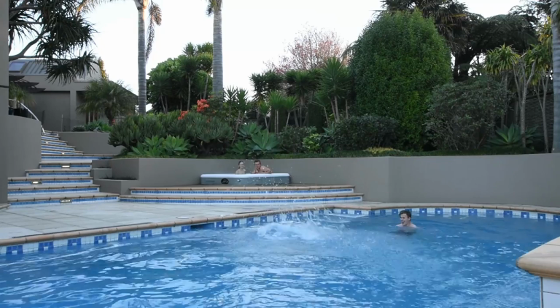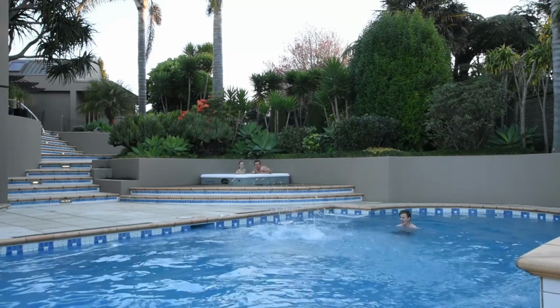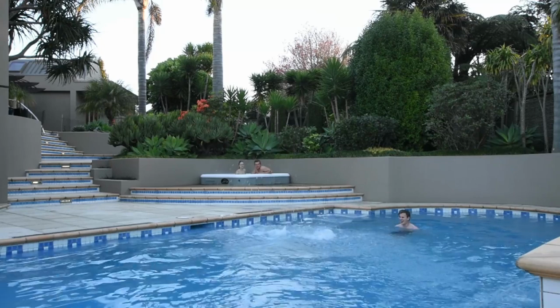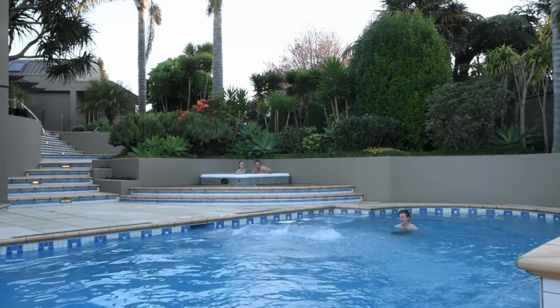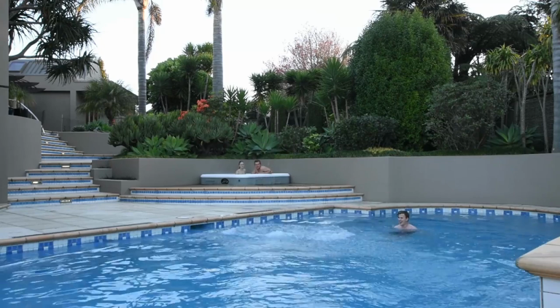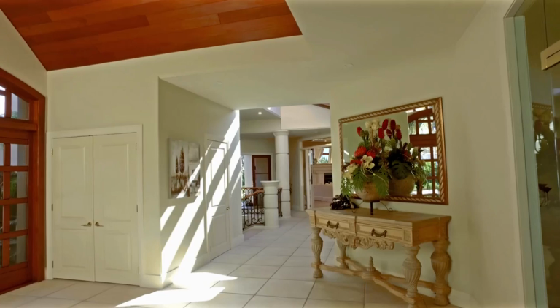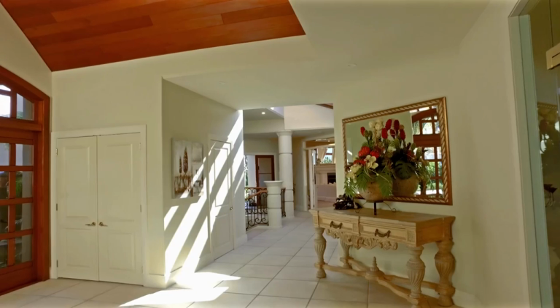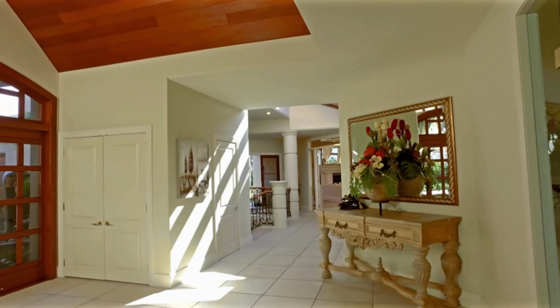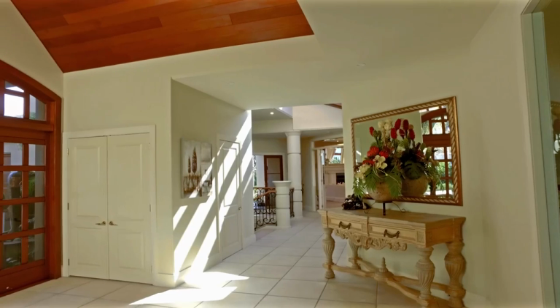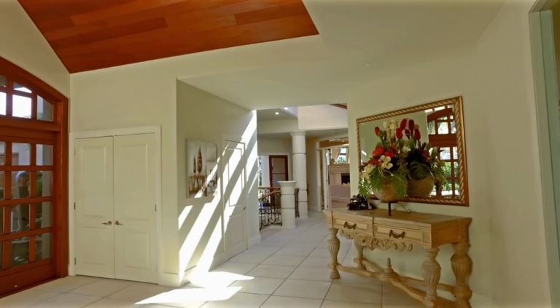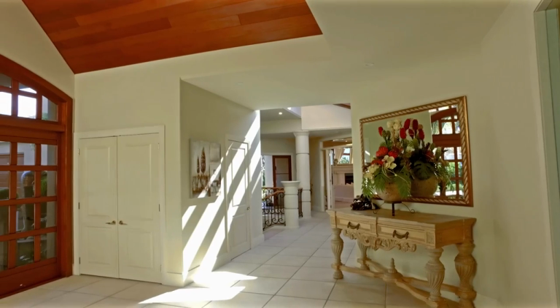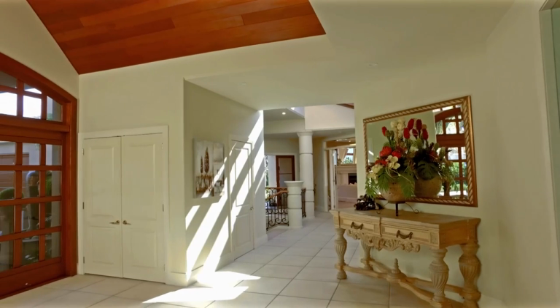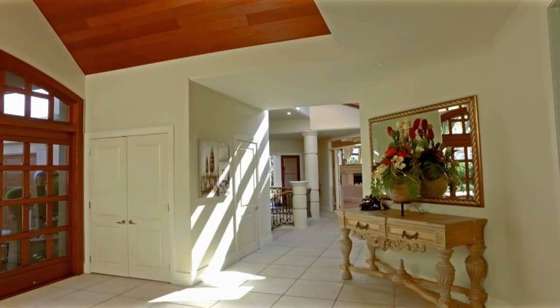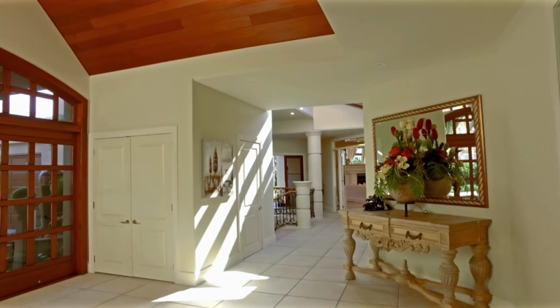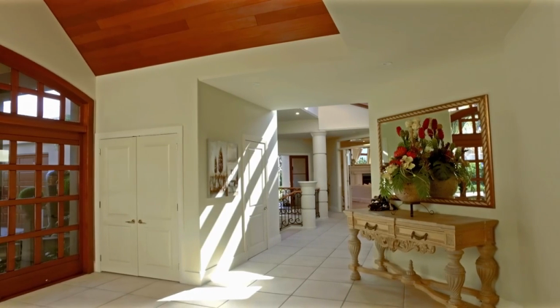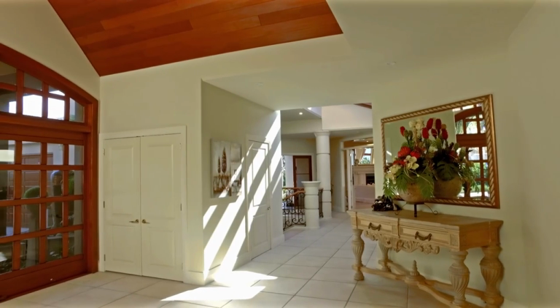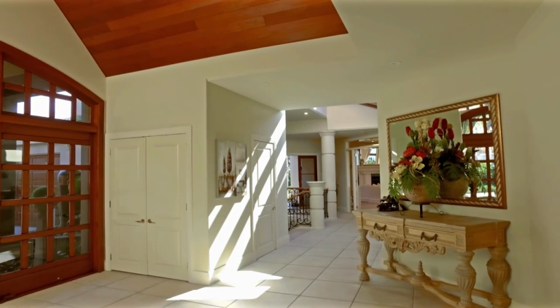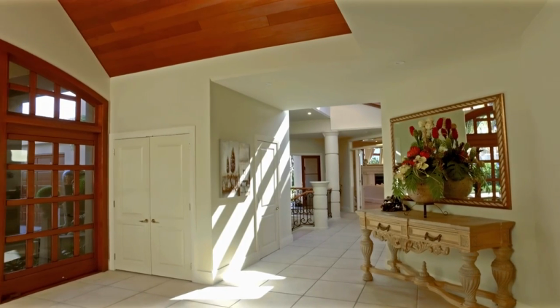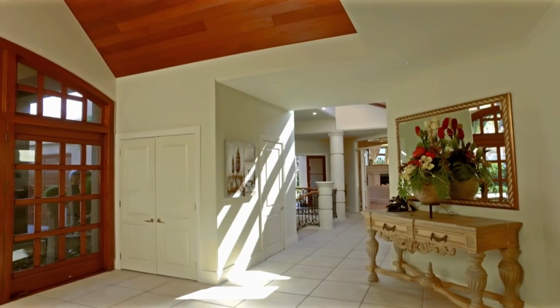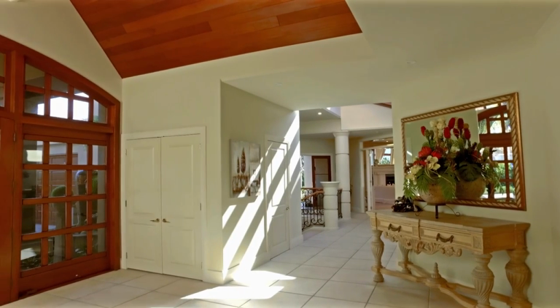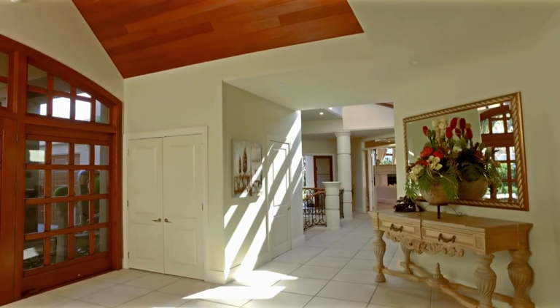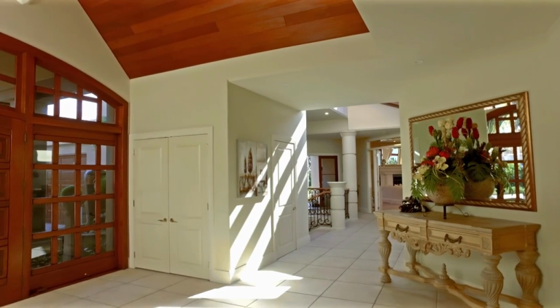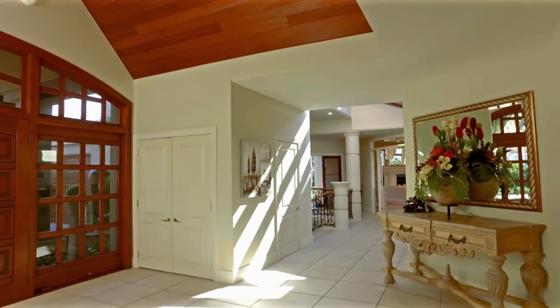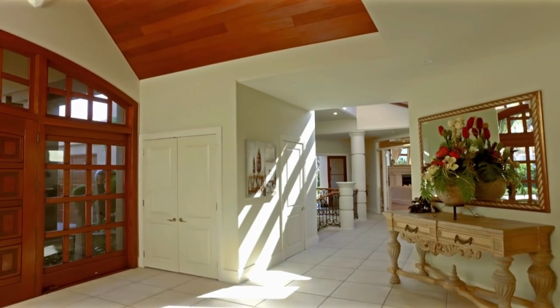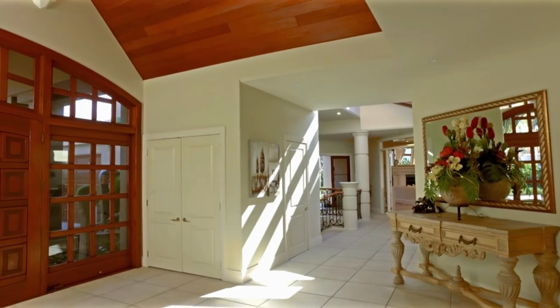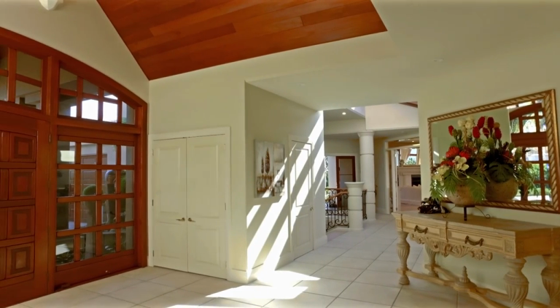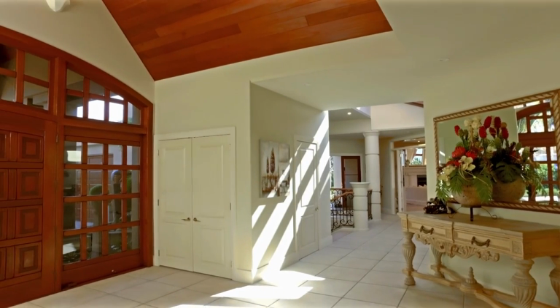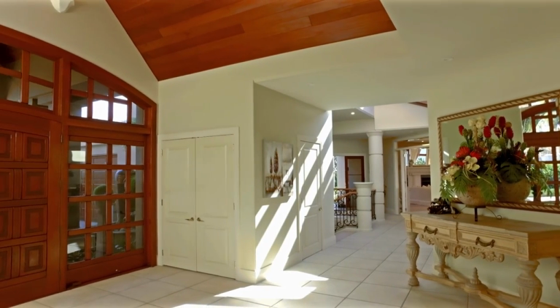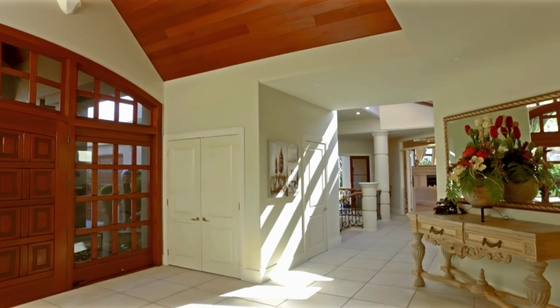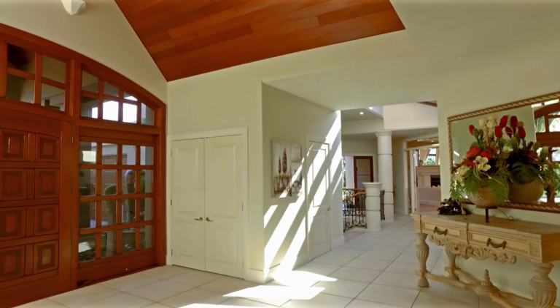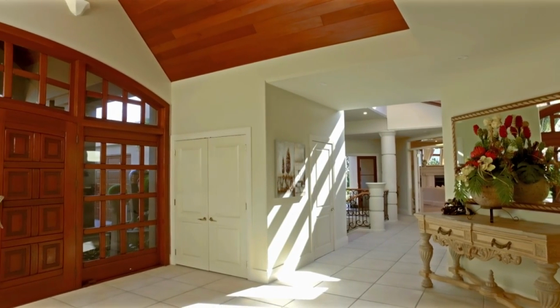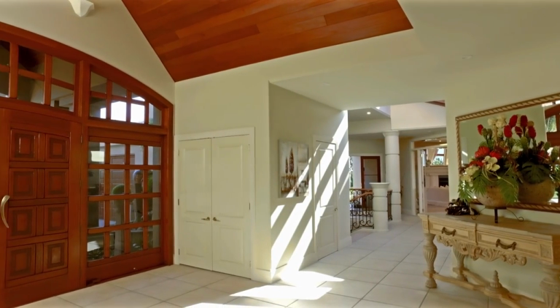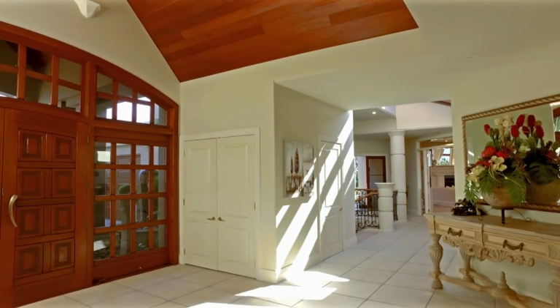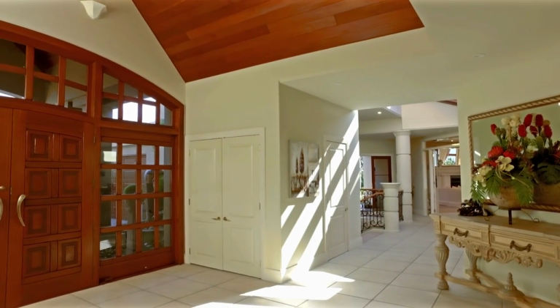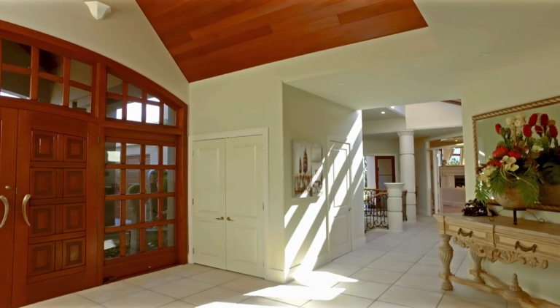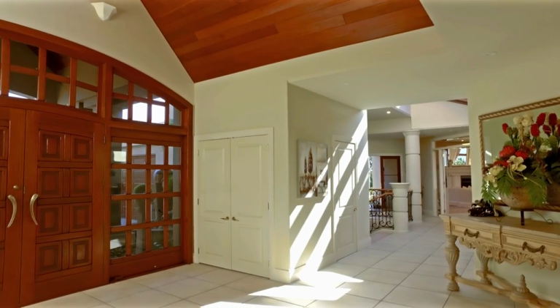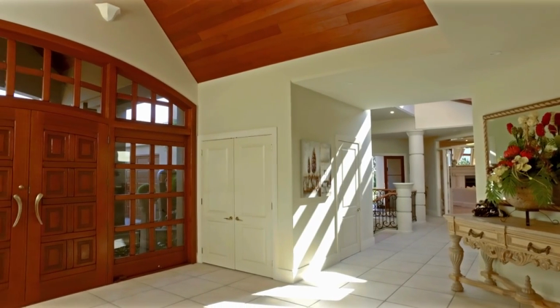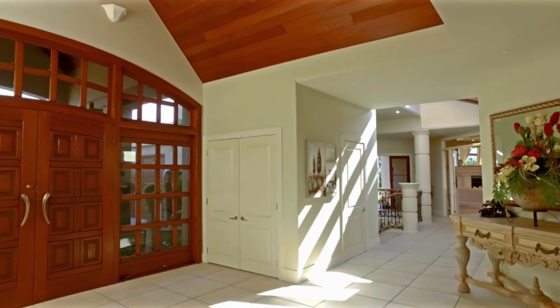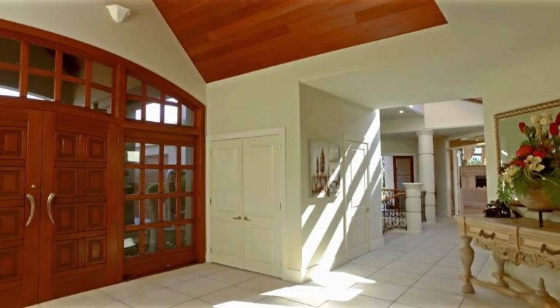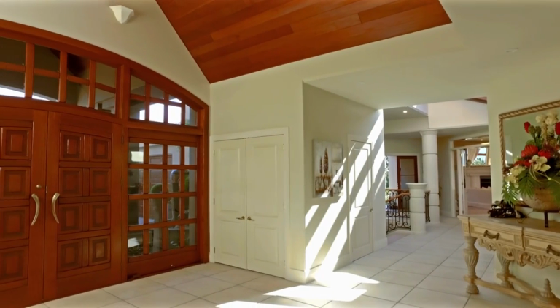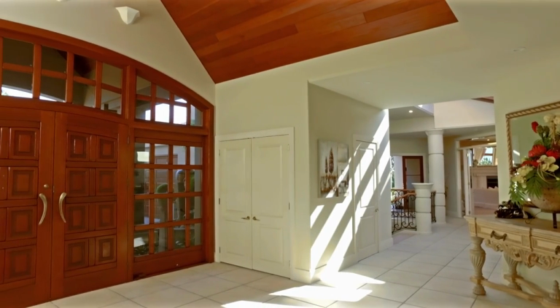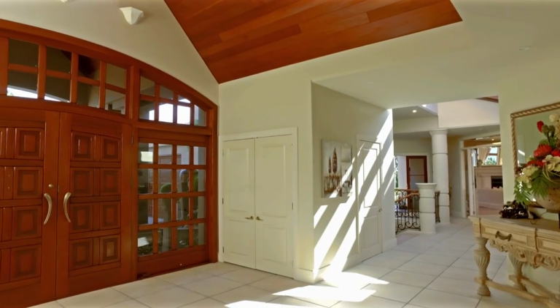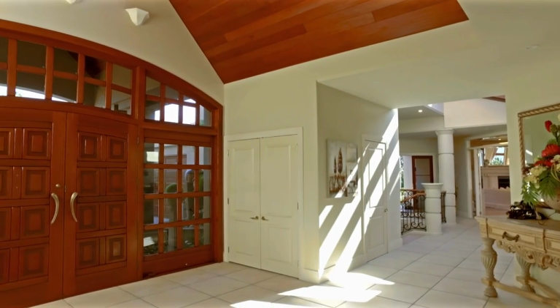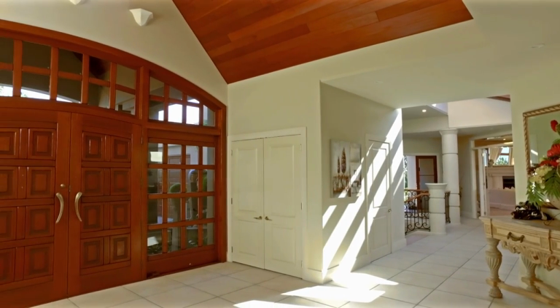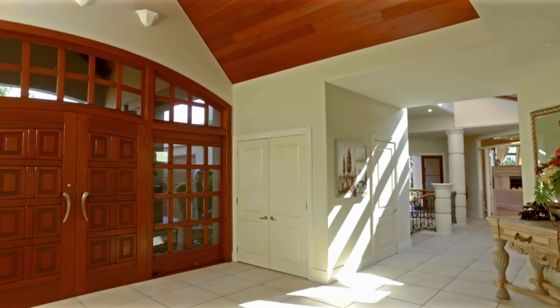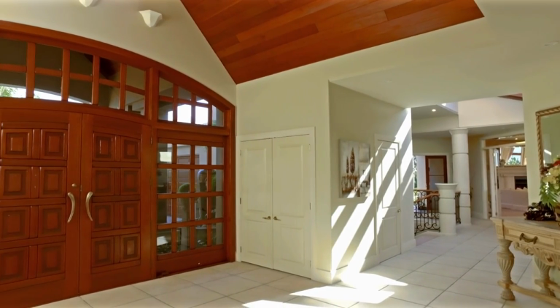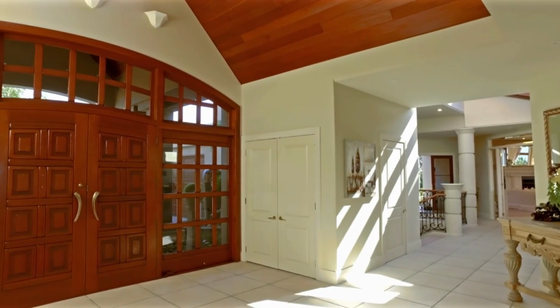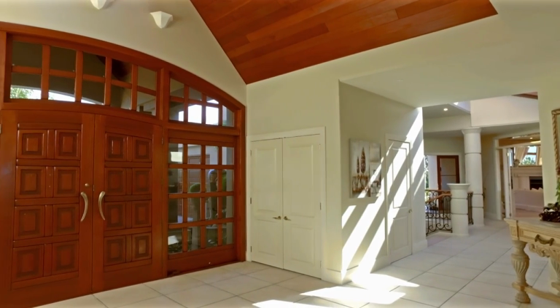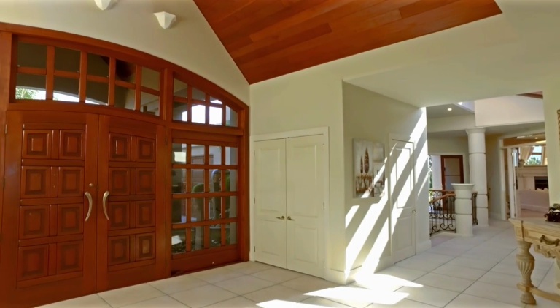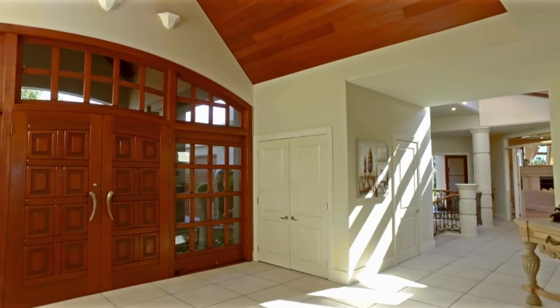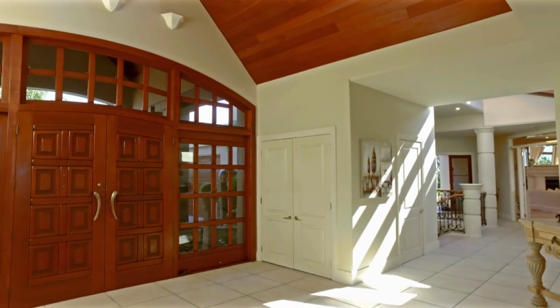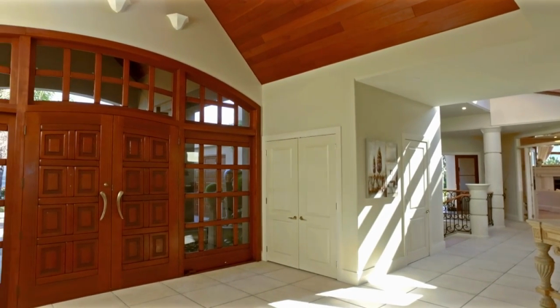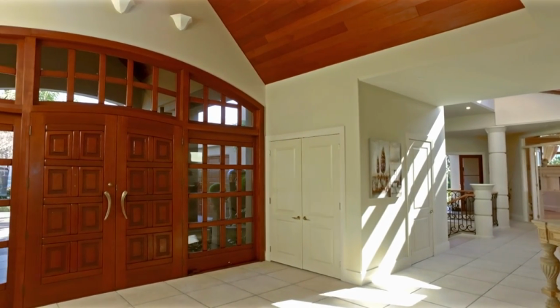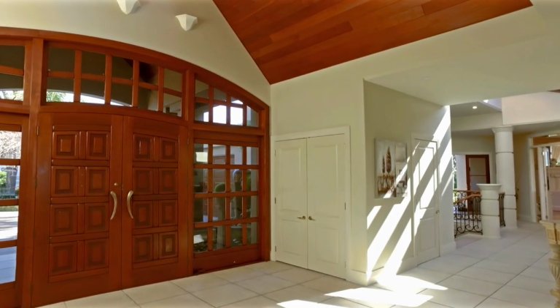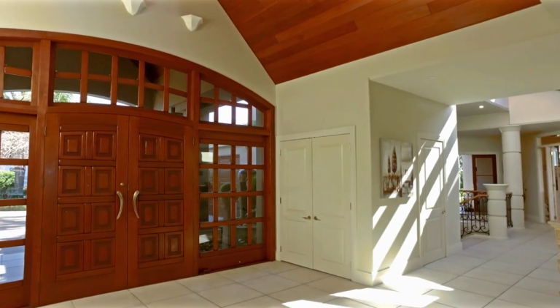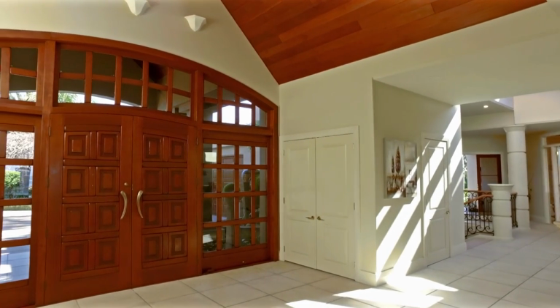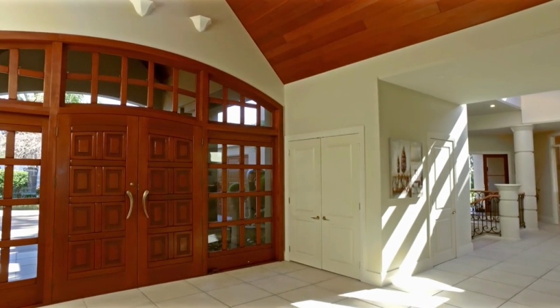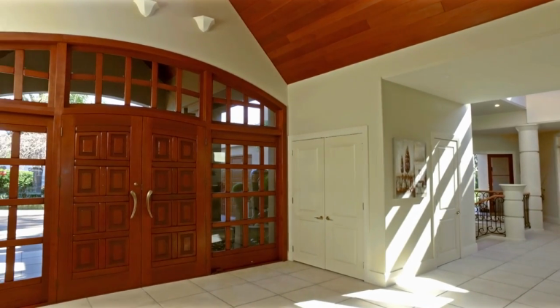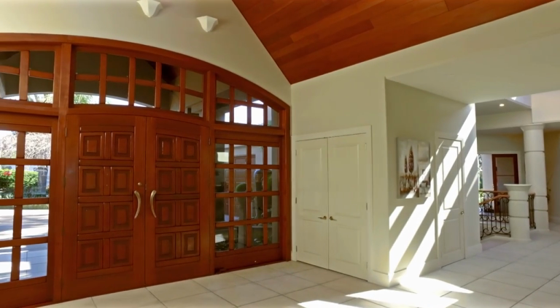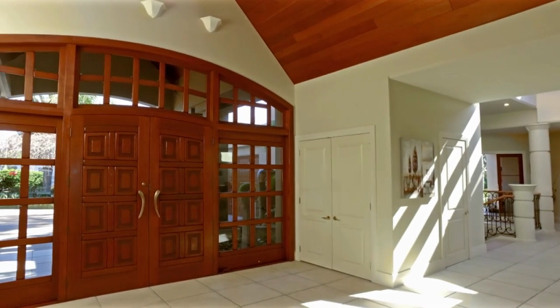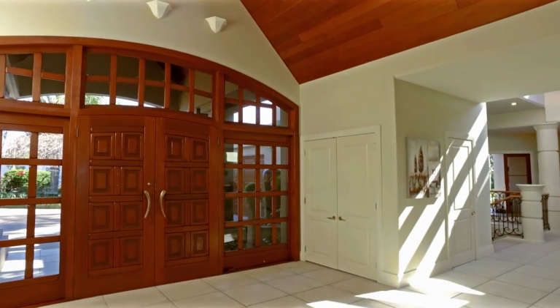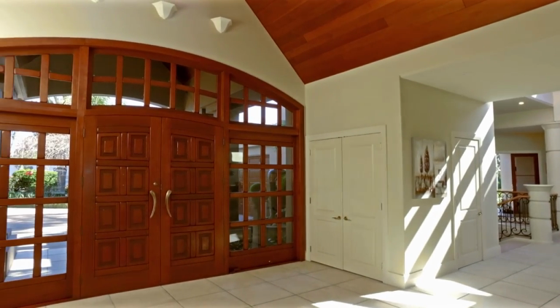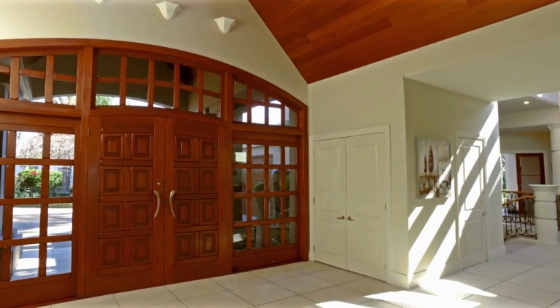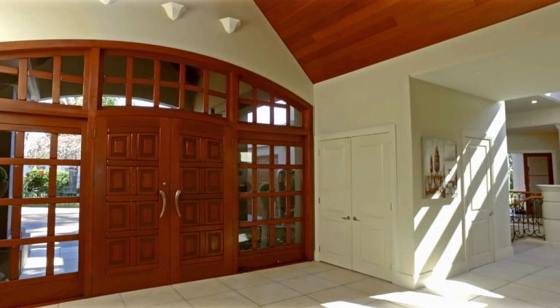Enter the residence through the impressive double doors where you are greeted by a stunning view and foyer.